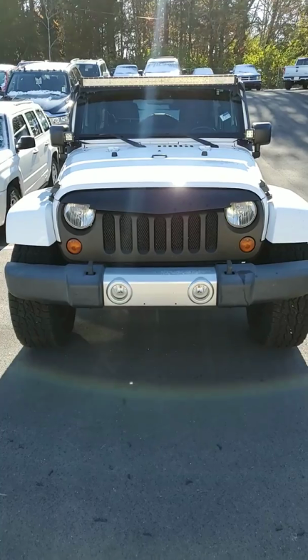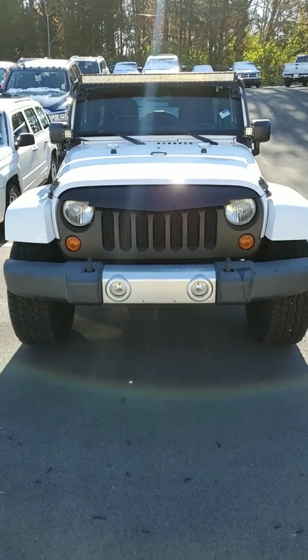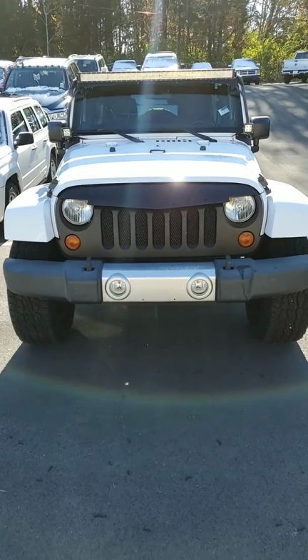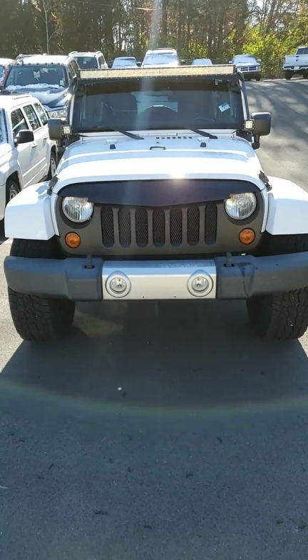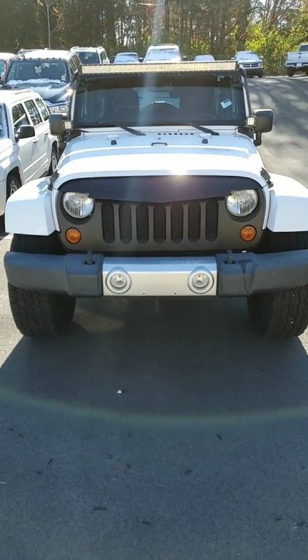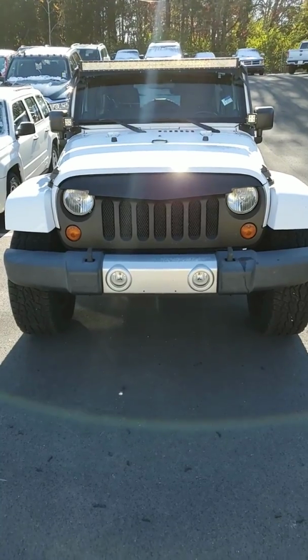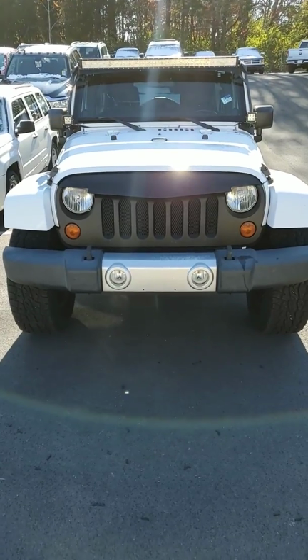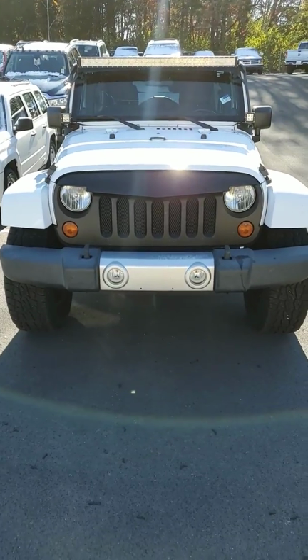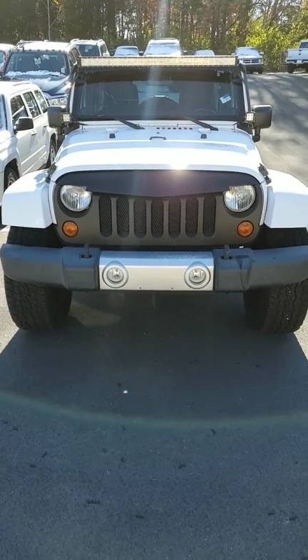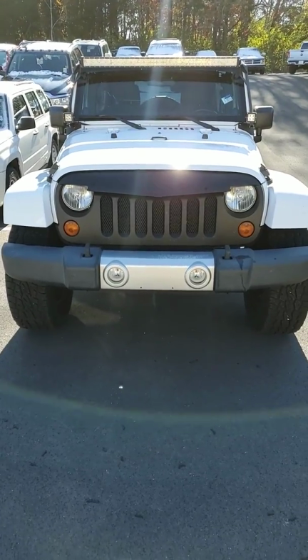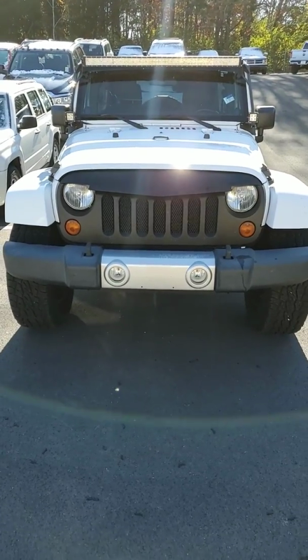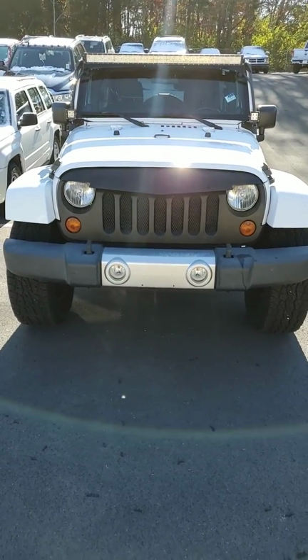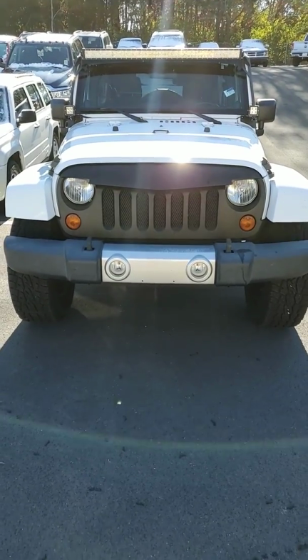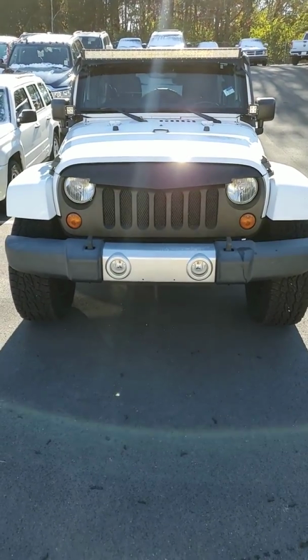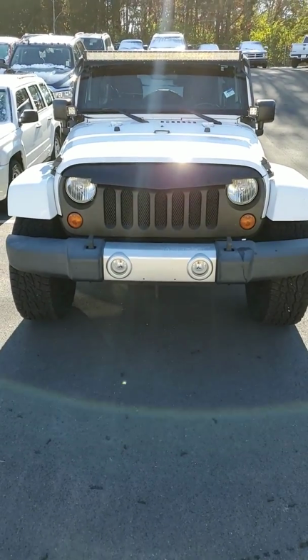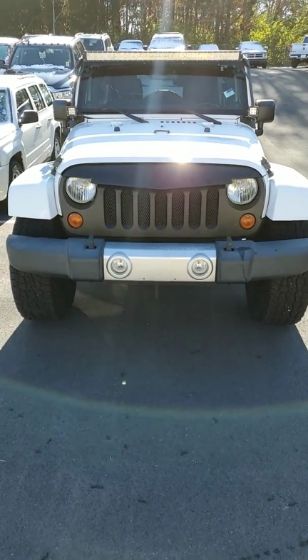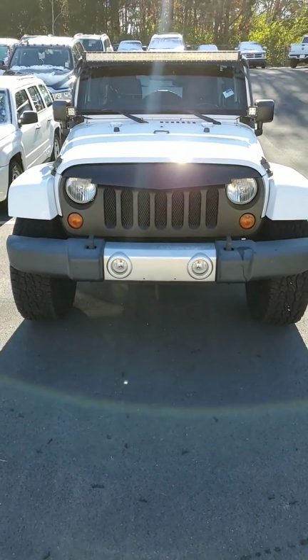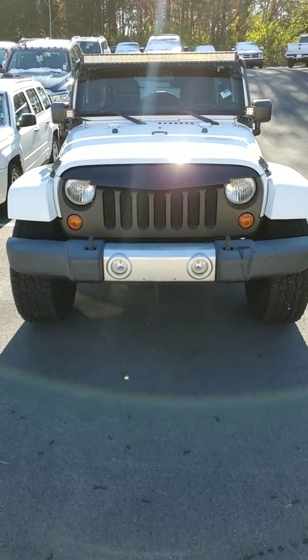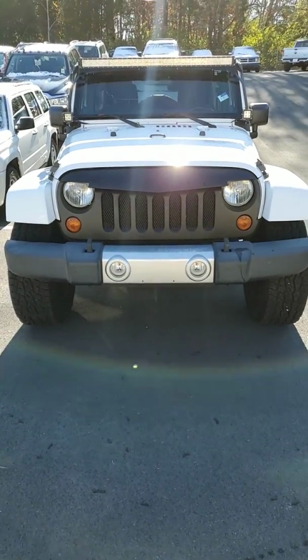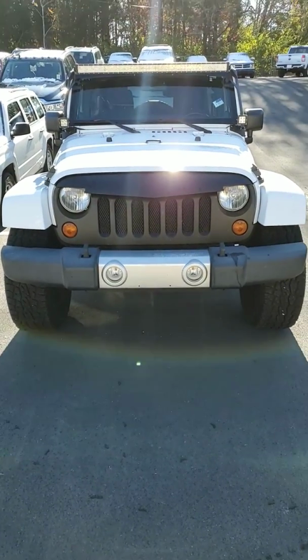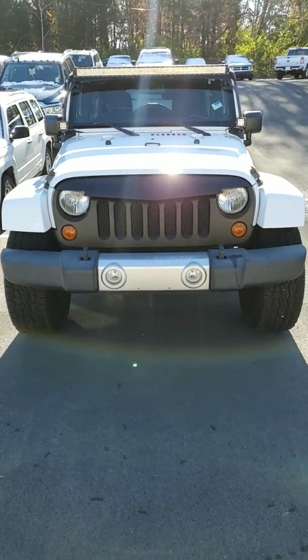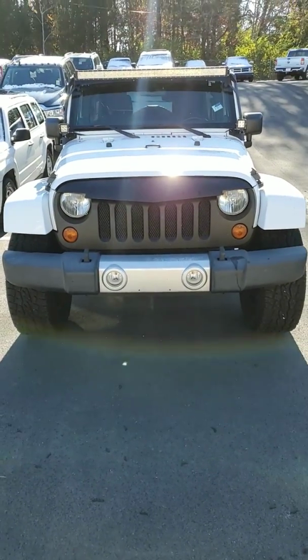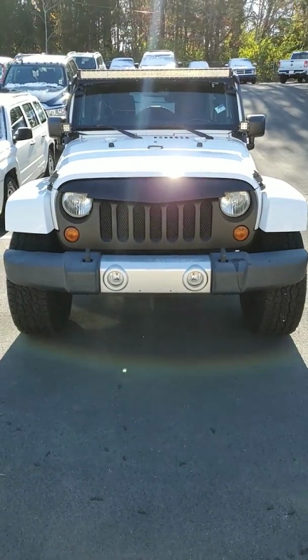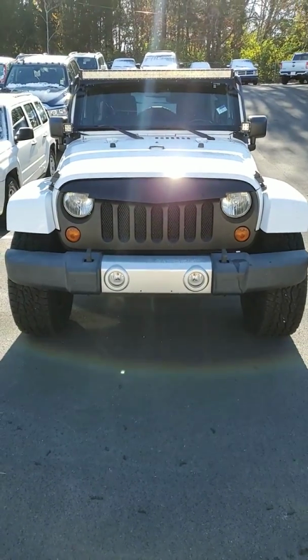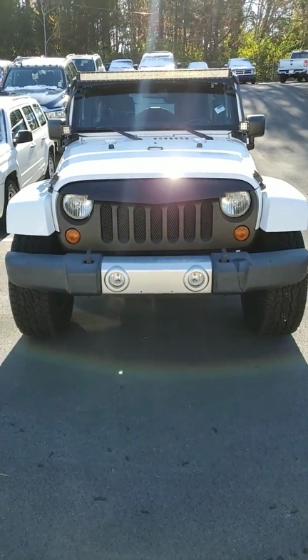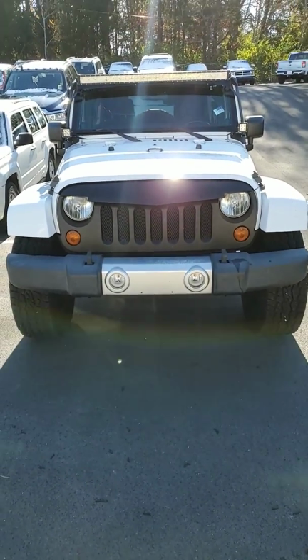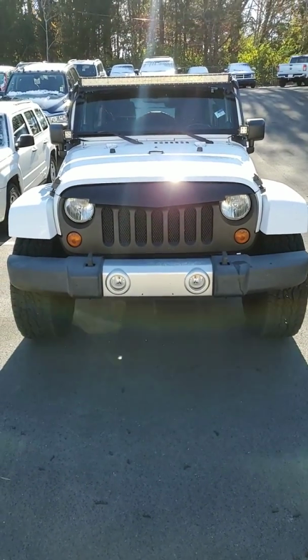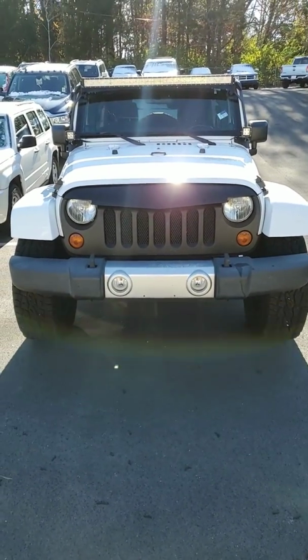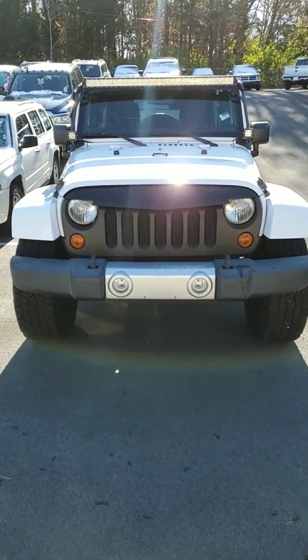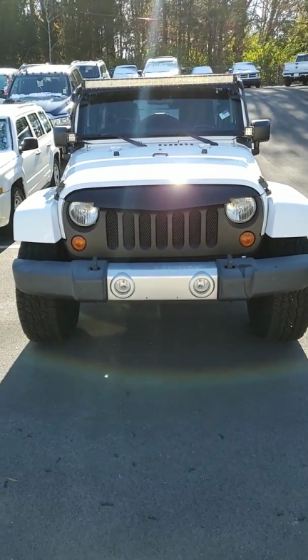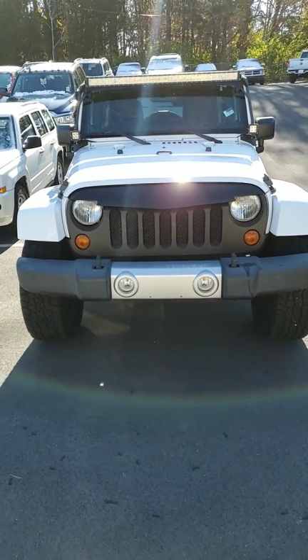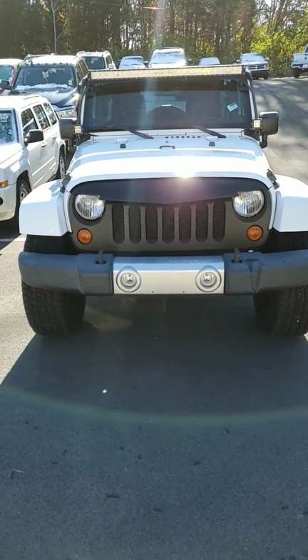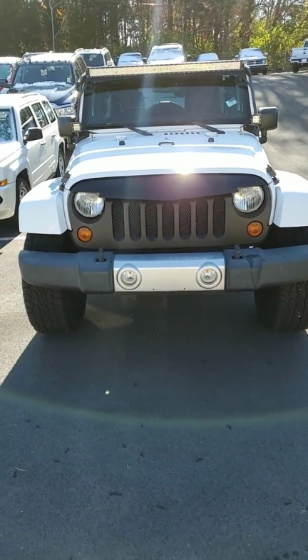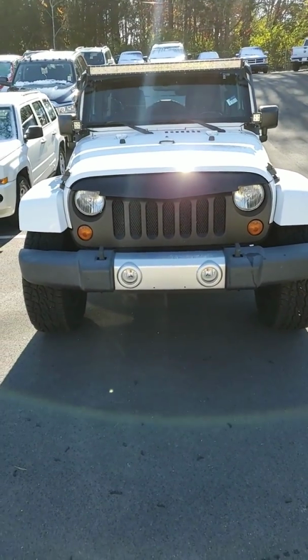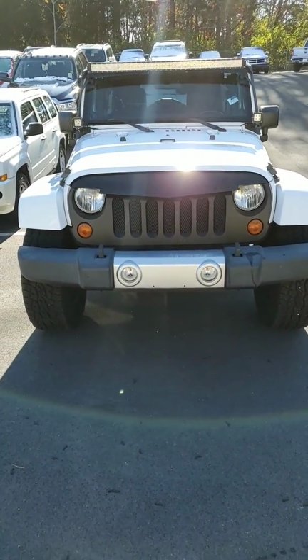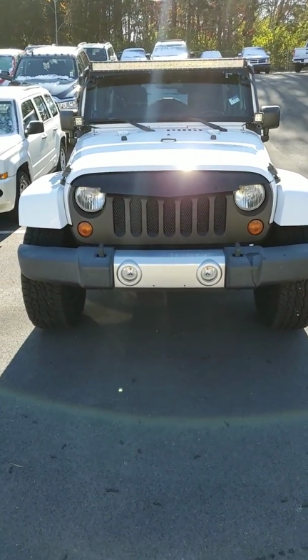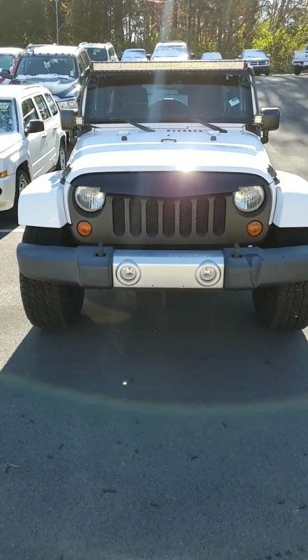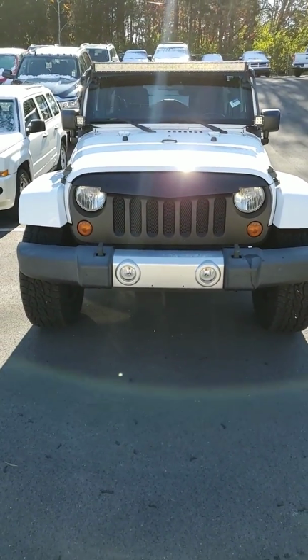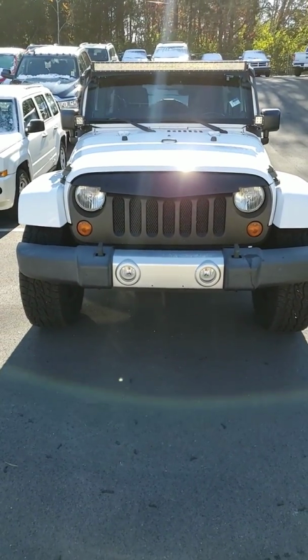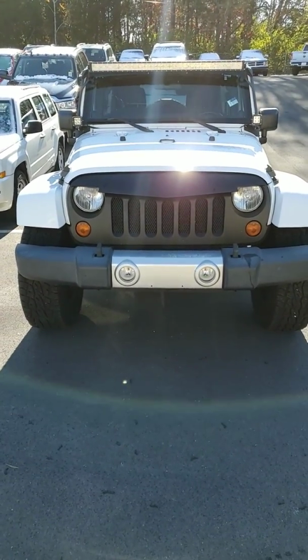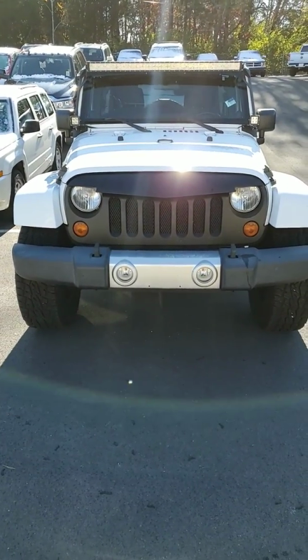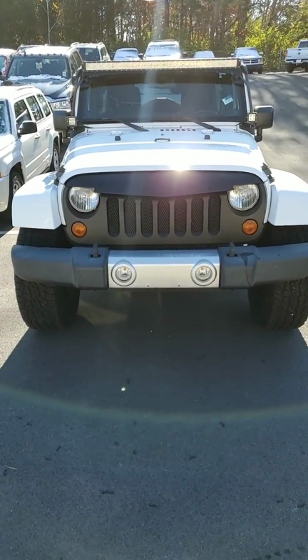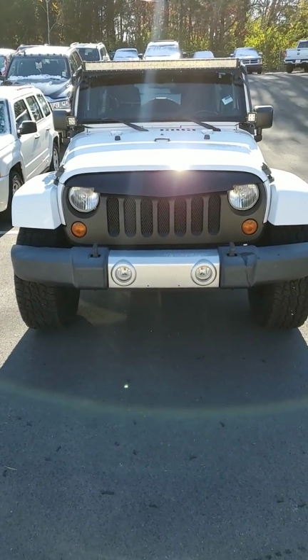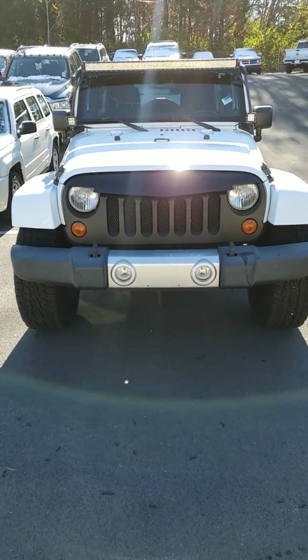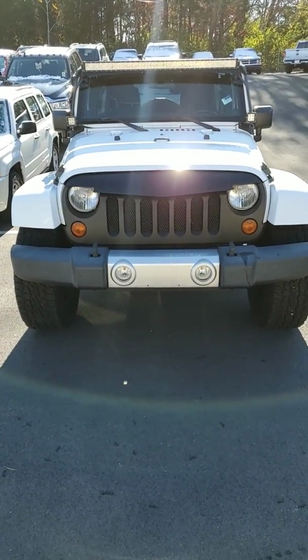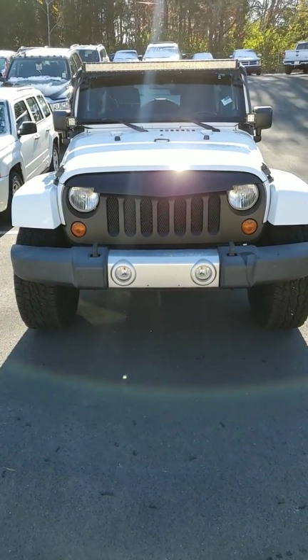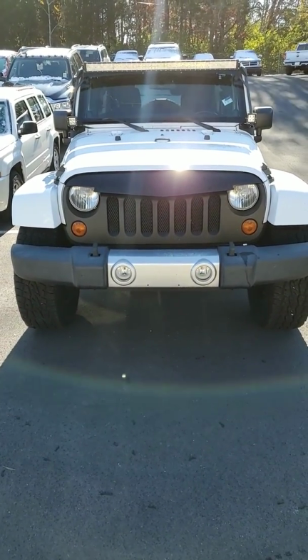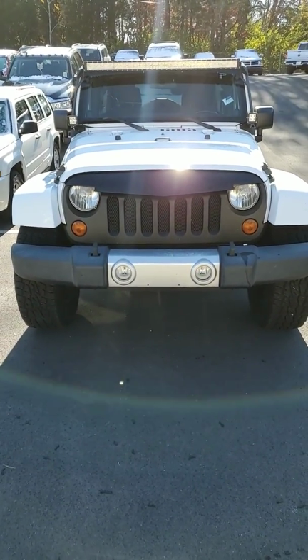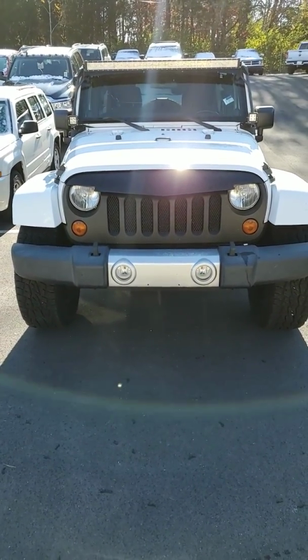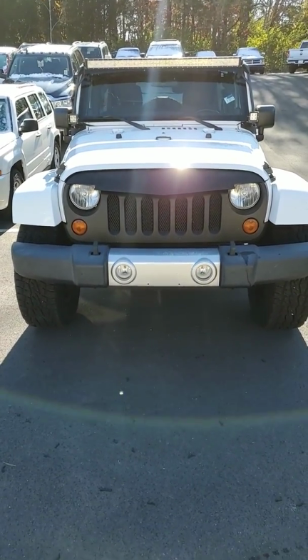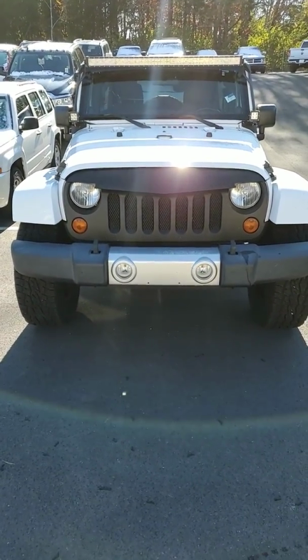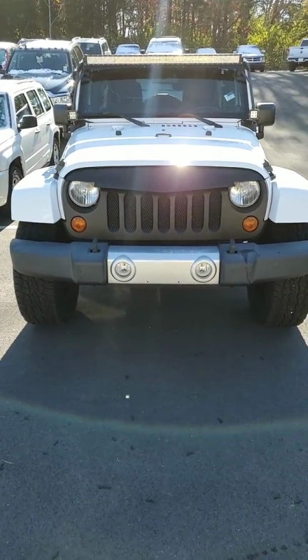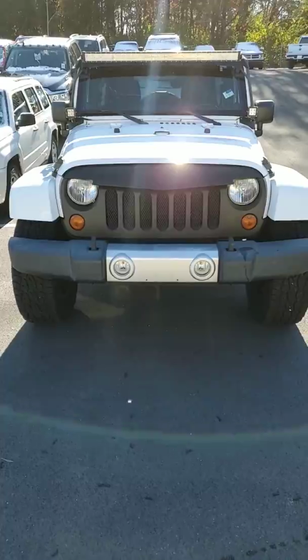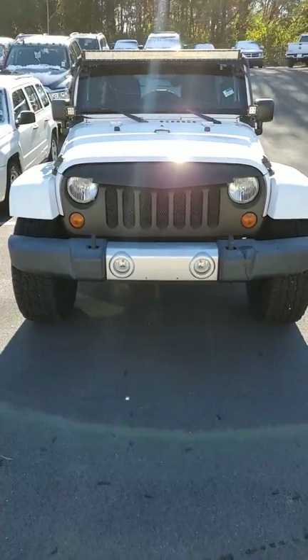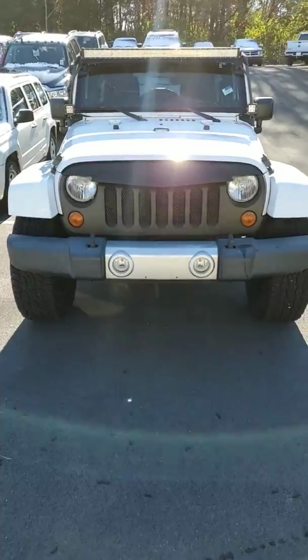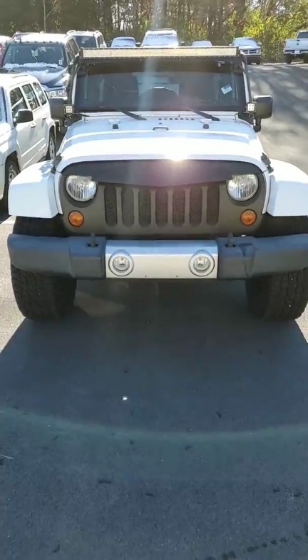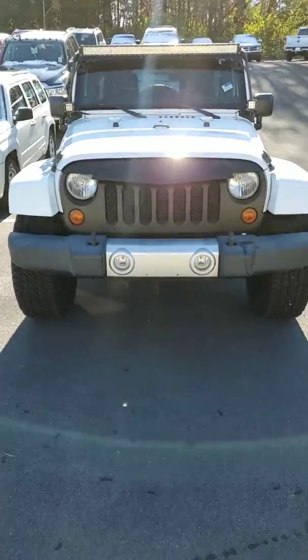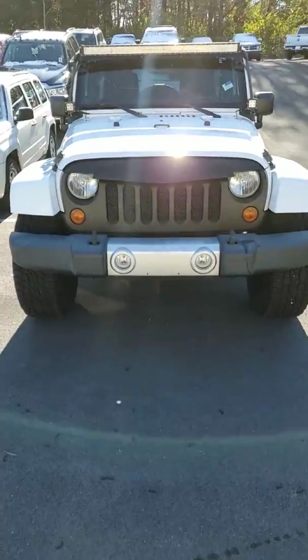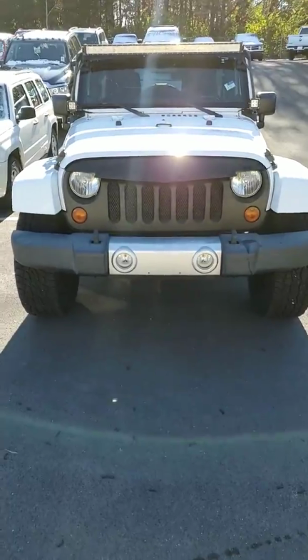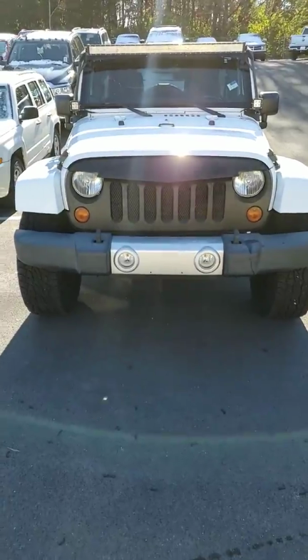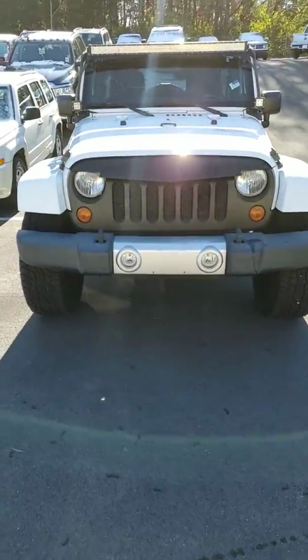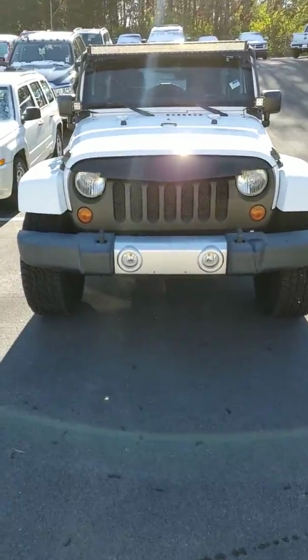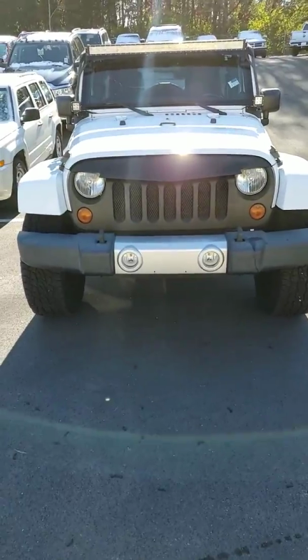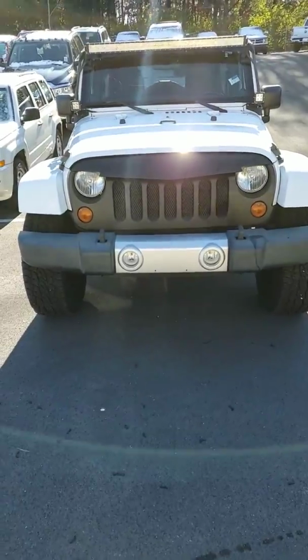Hey Randy, Joe Davis here at Secret City. This is that 2011 Wrangler Sahara I was telling you about.